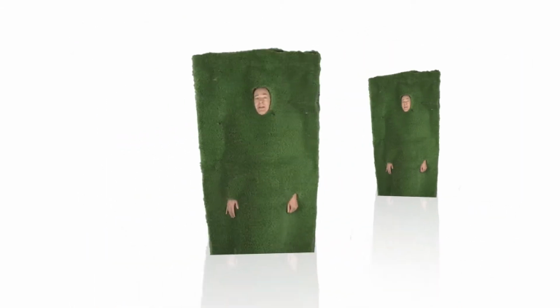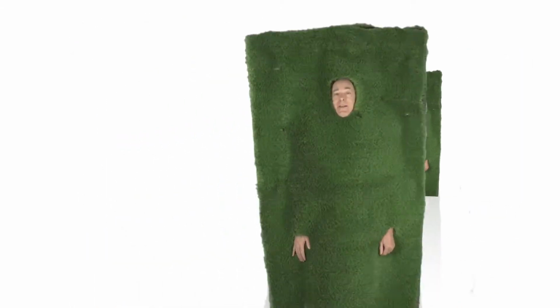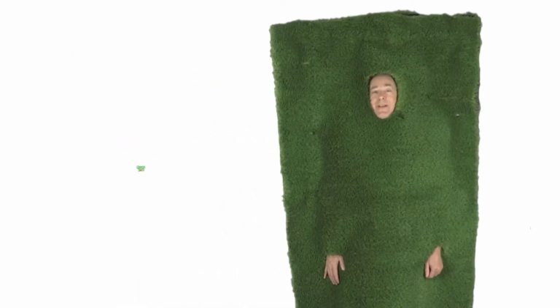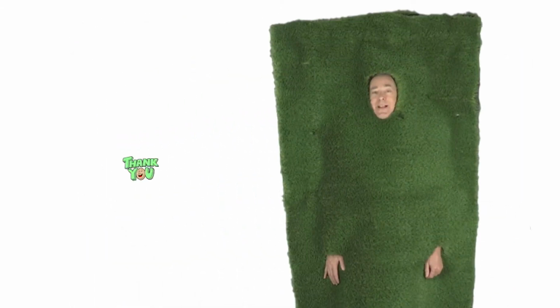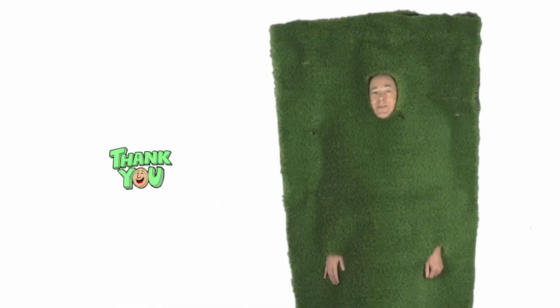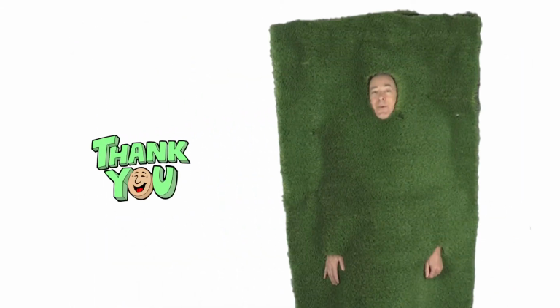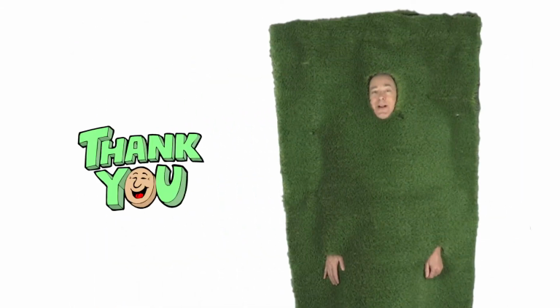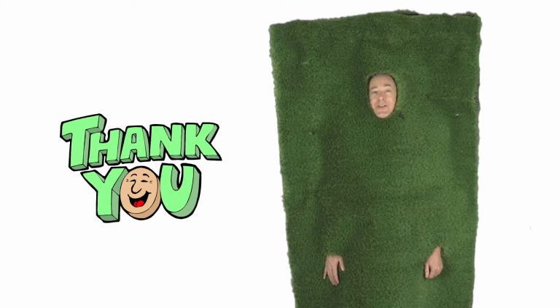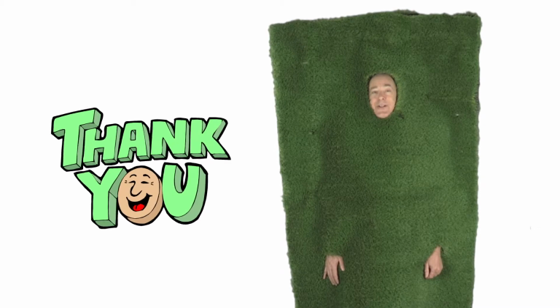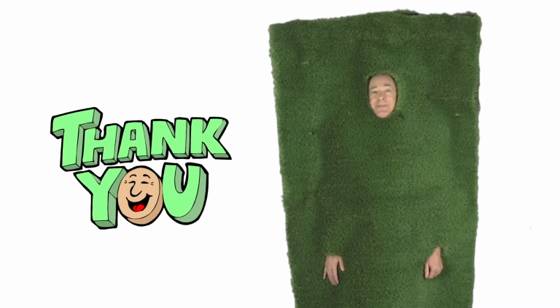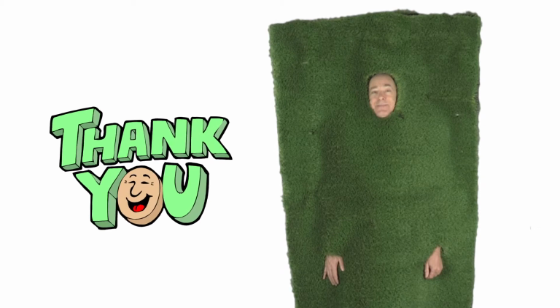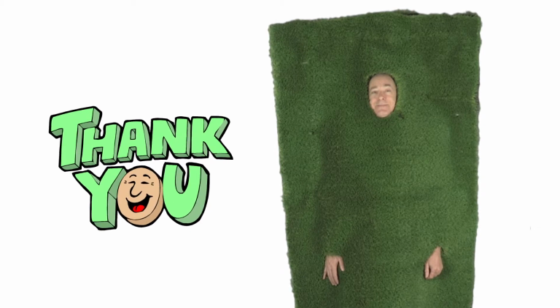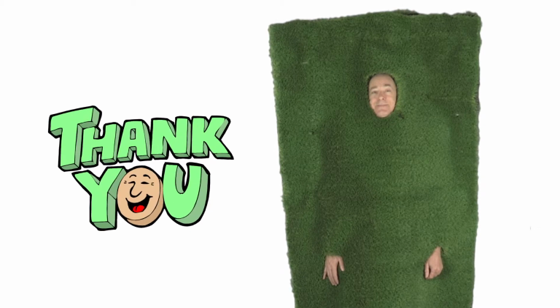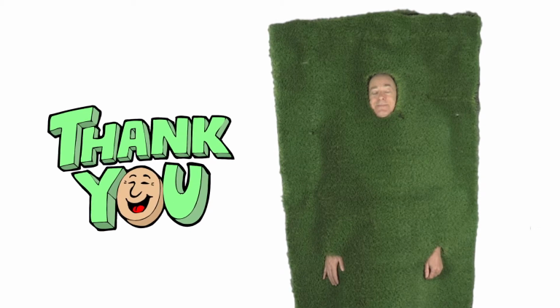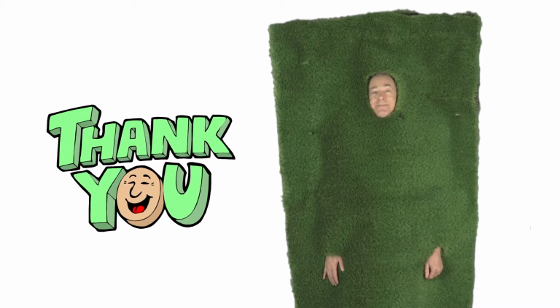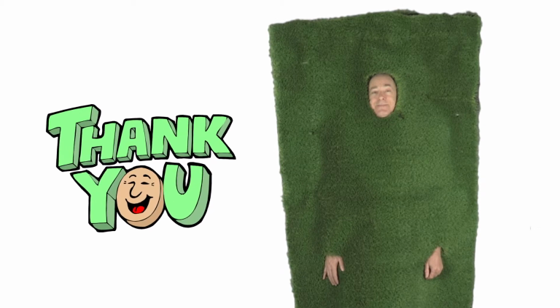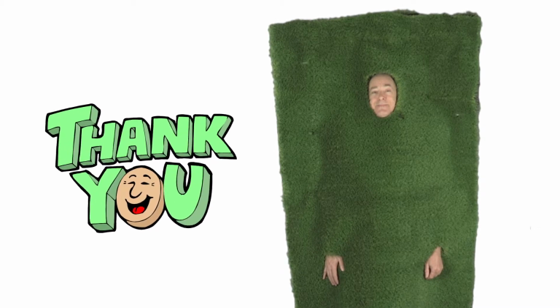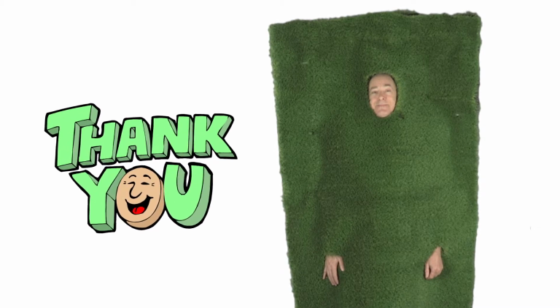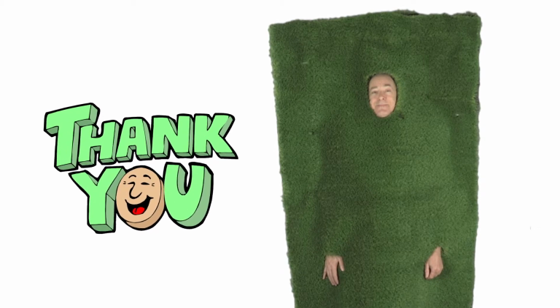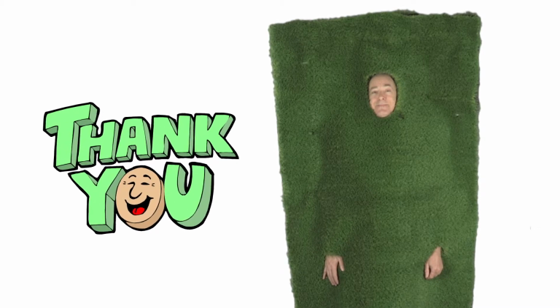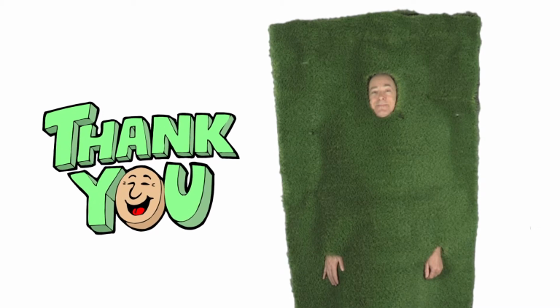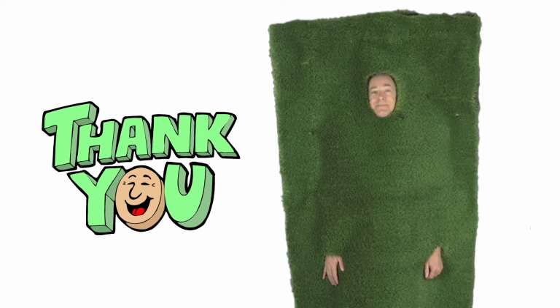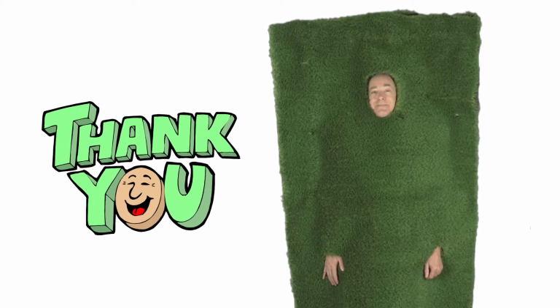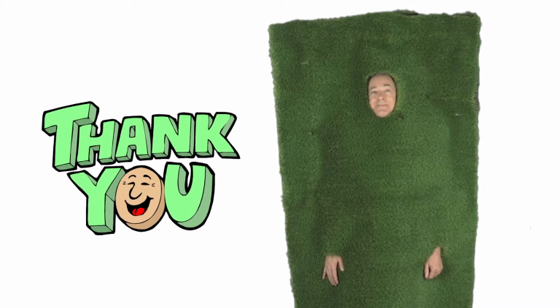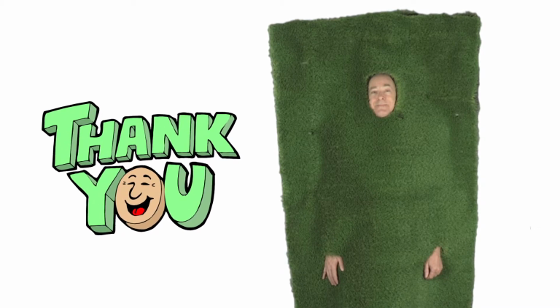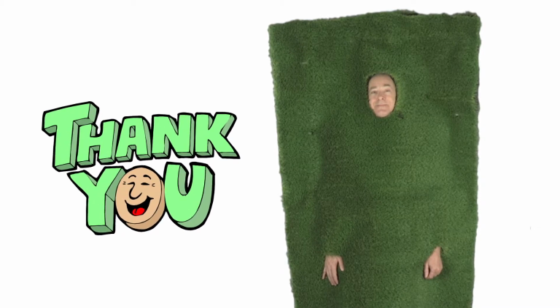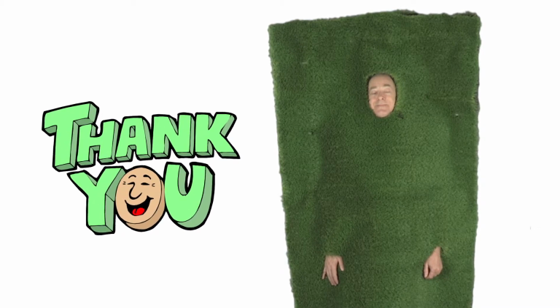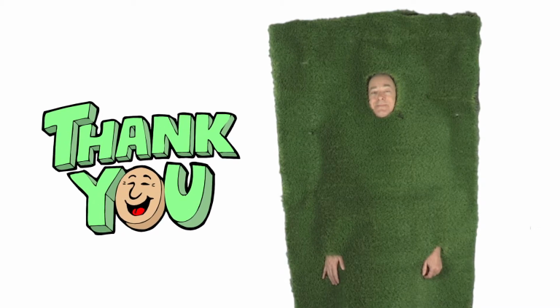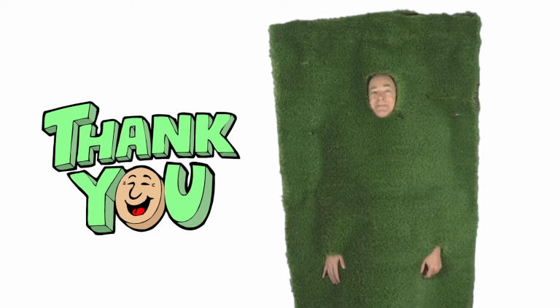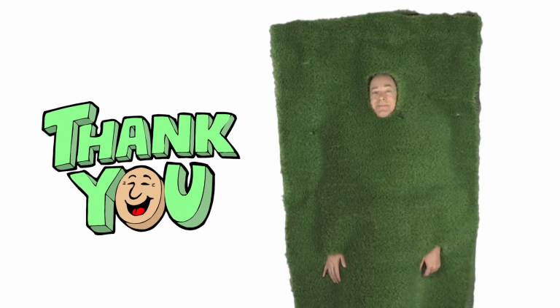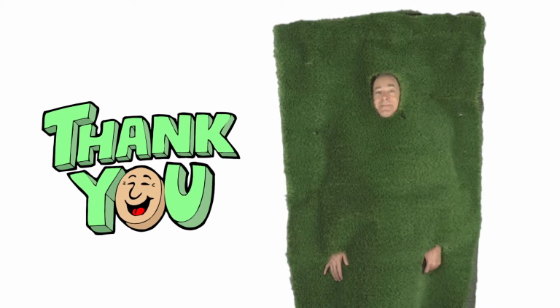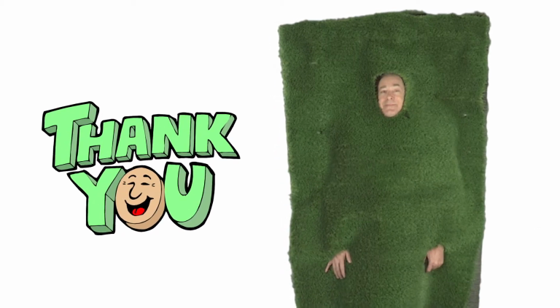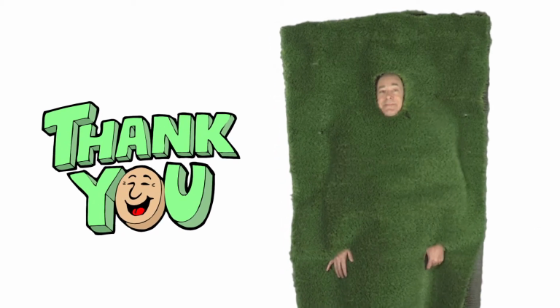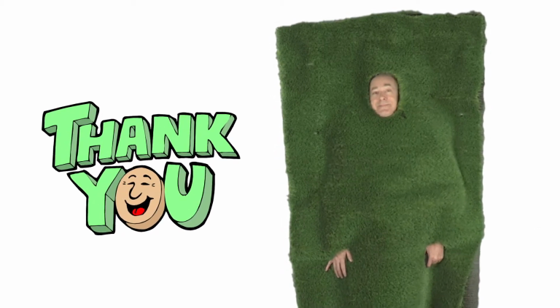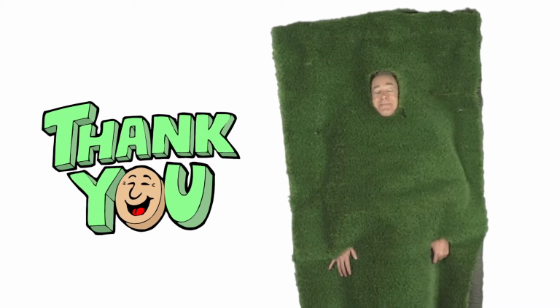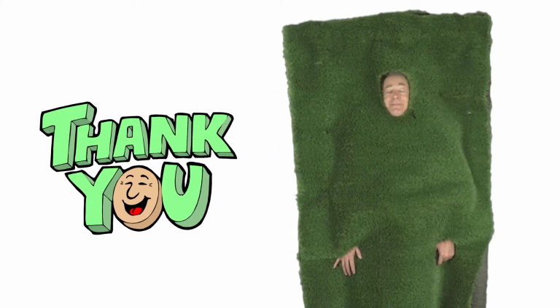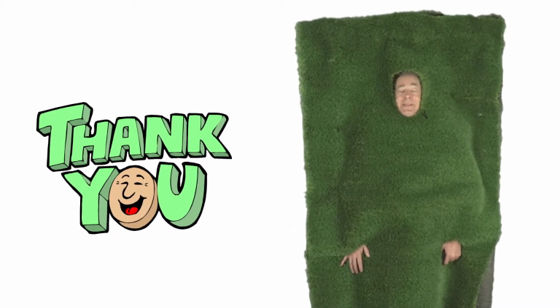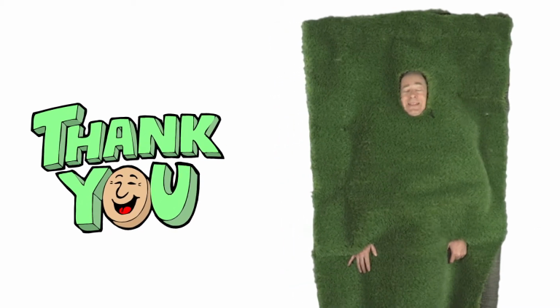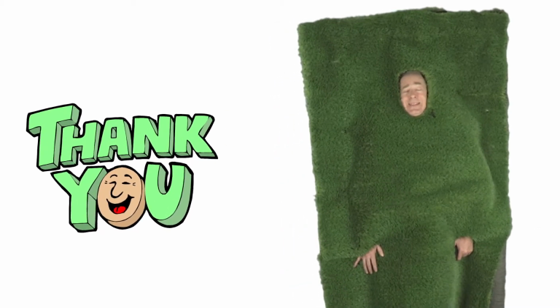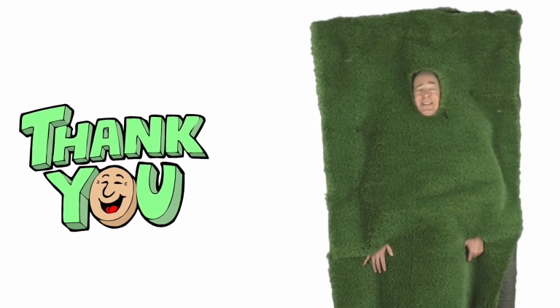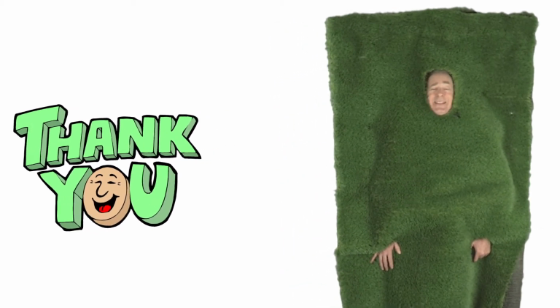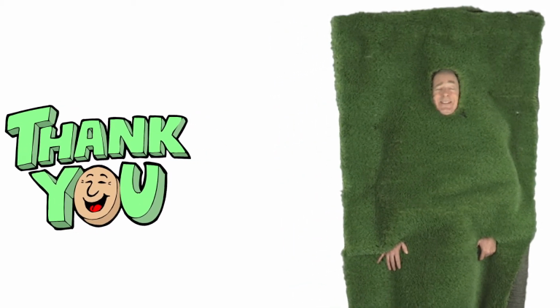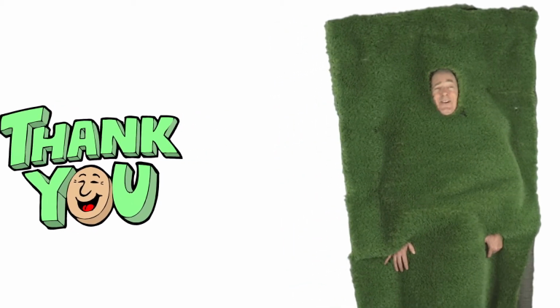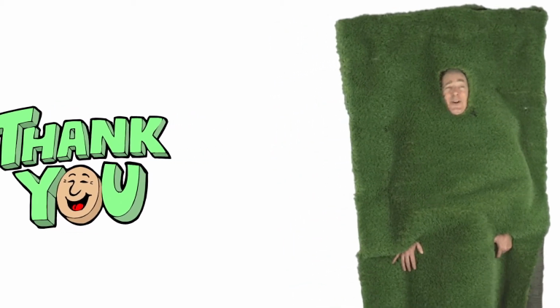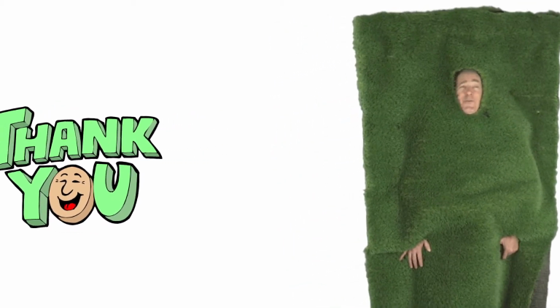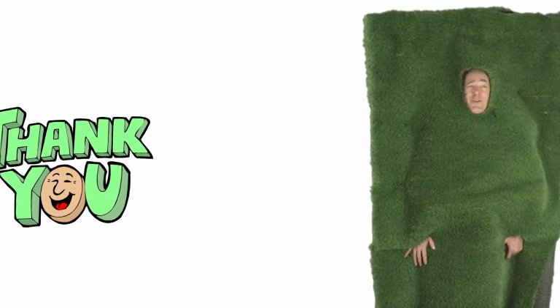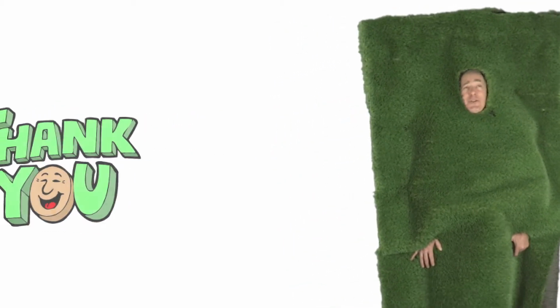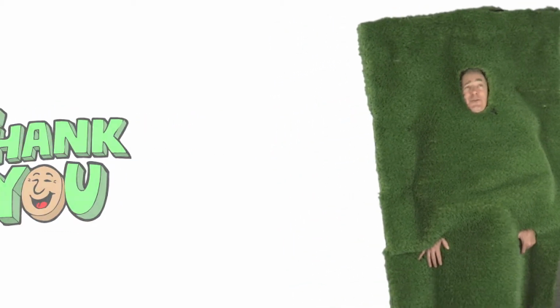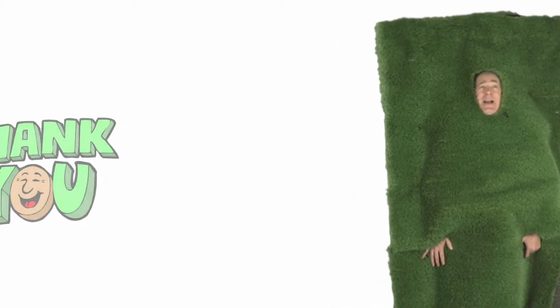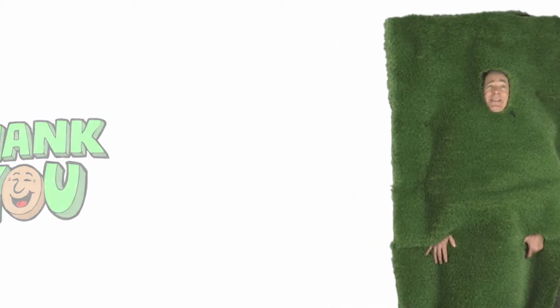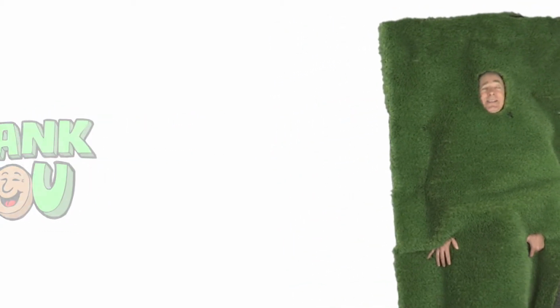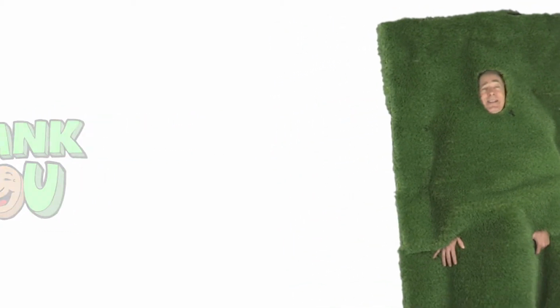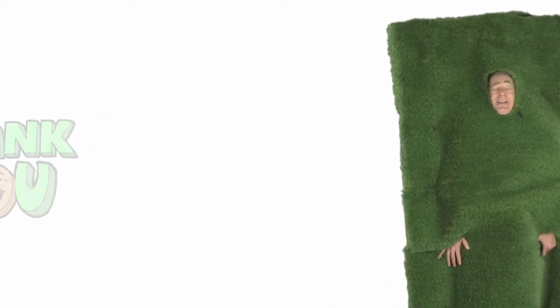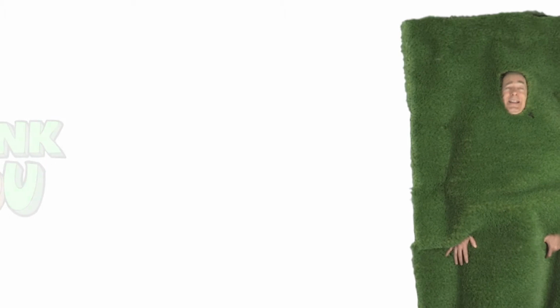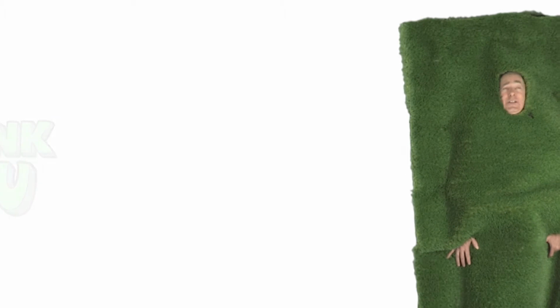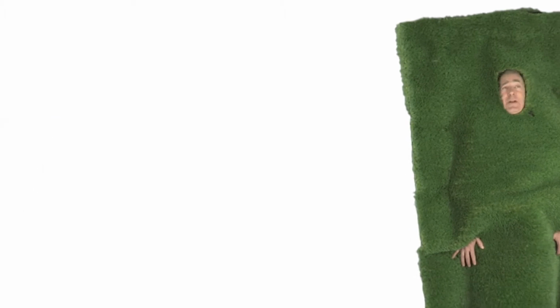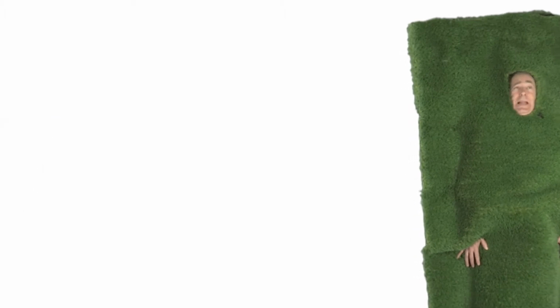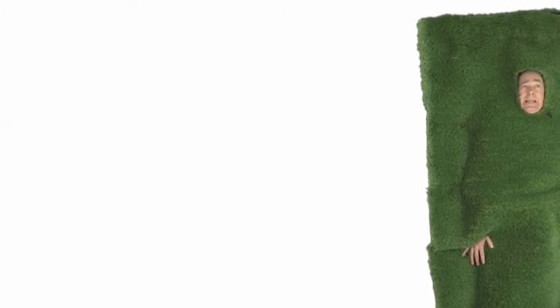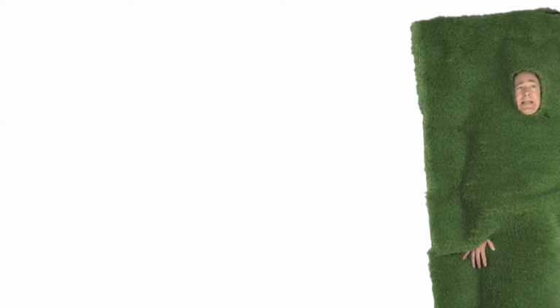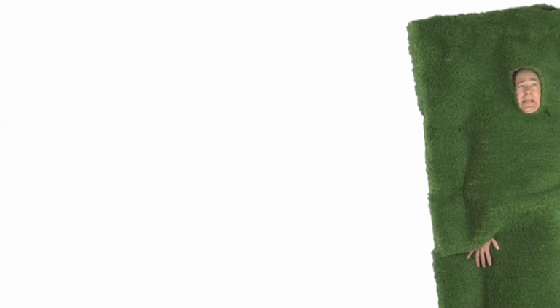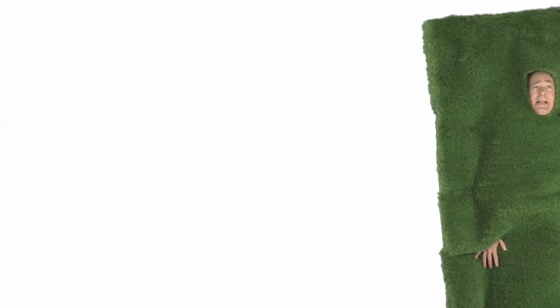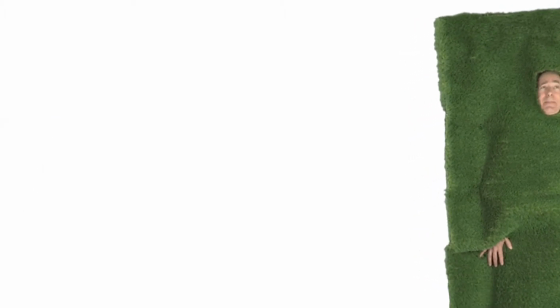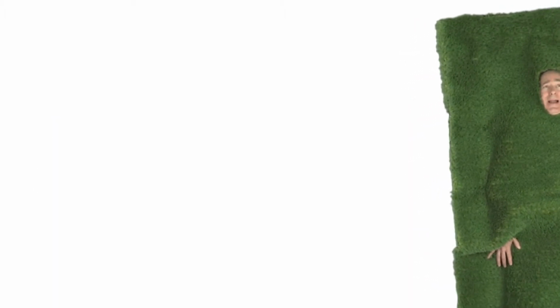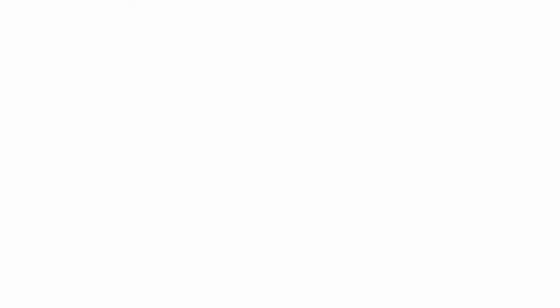Thanks for watching. Cut! This artificial grass is really tickling my...